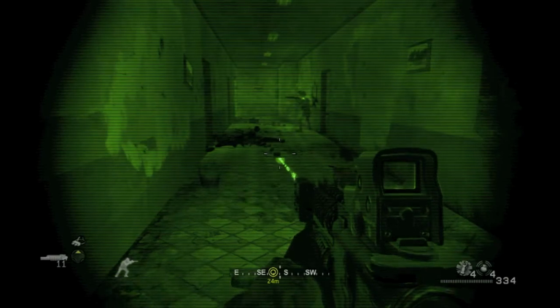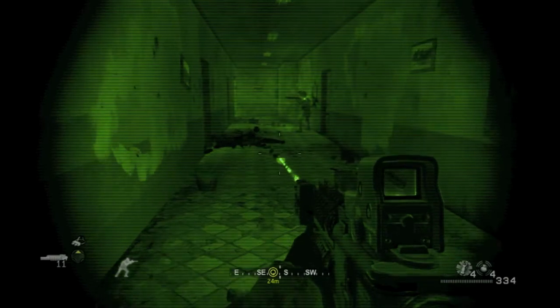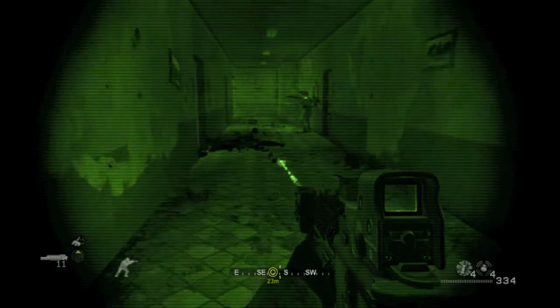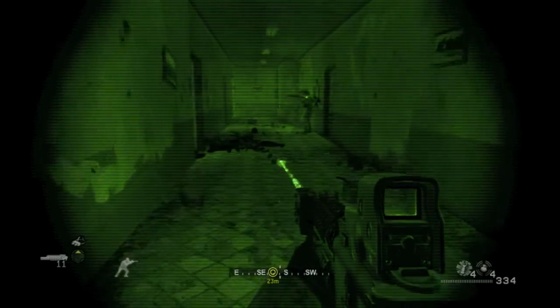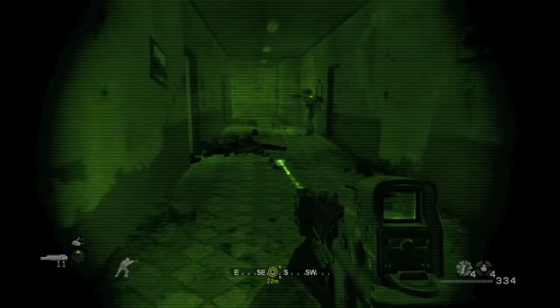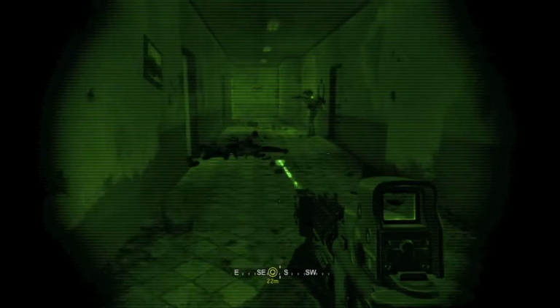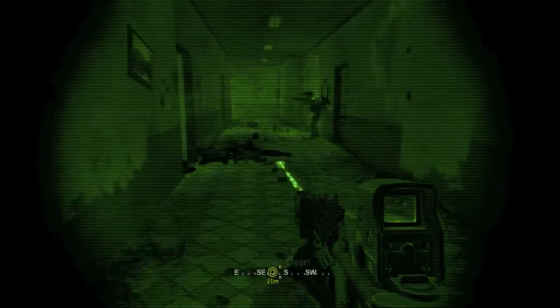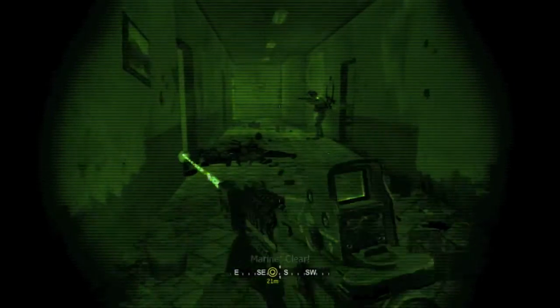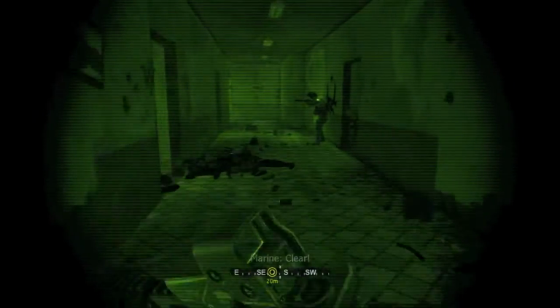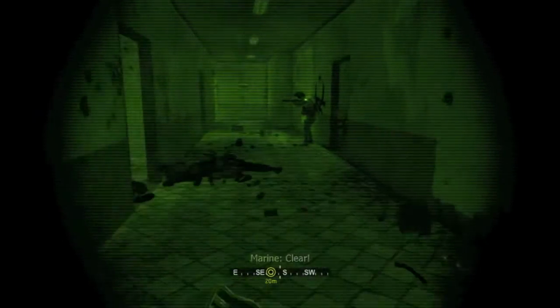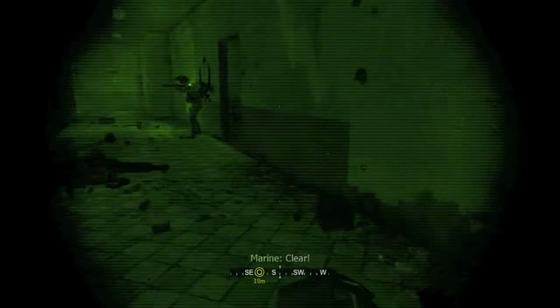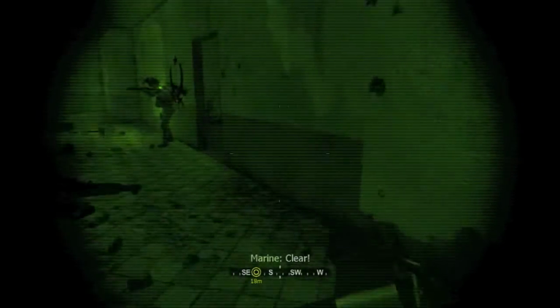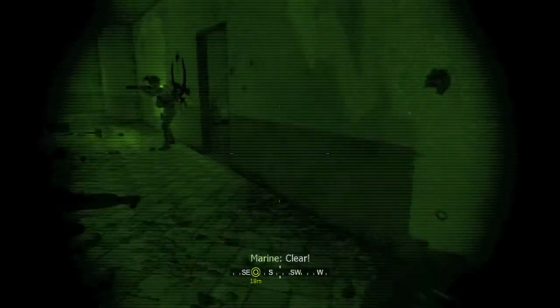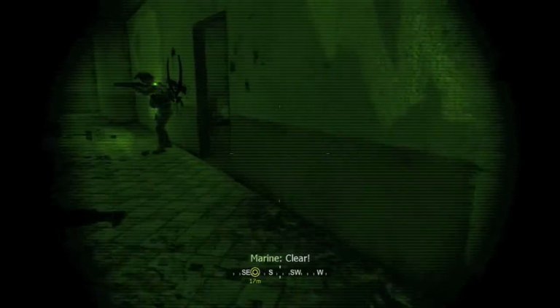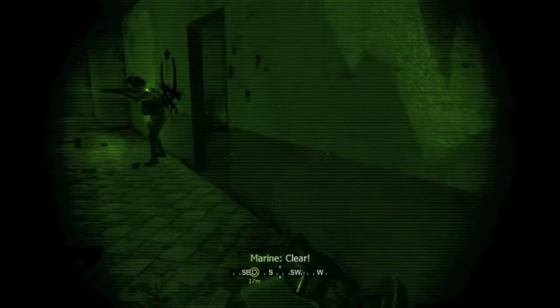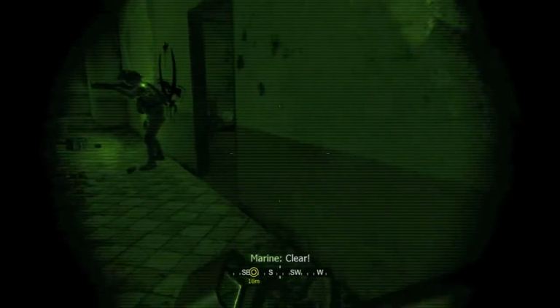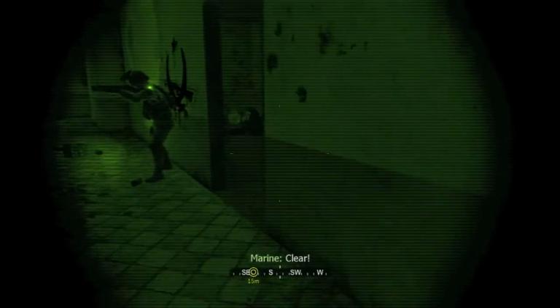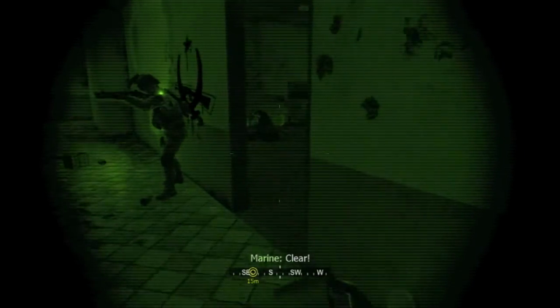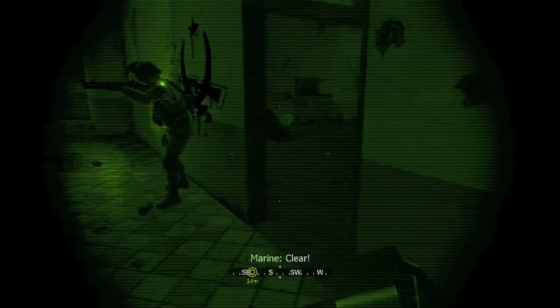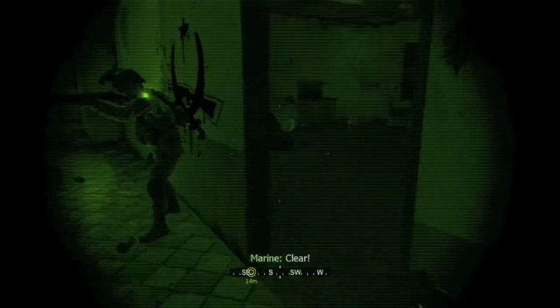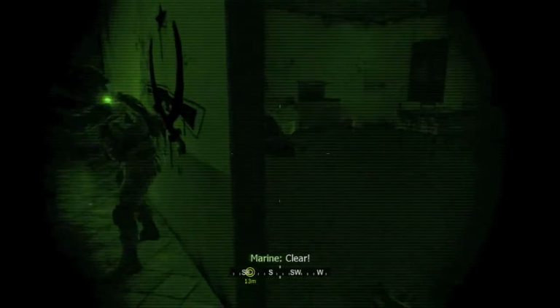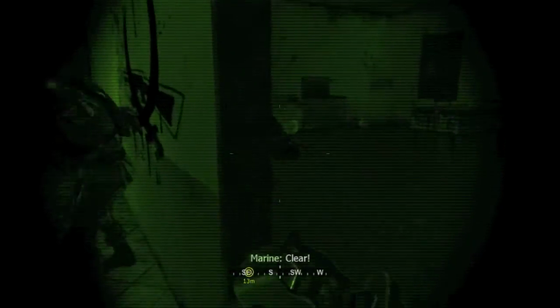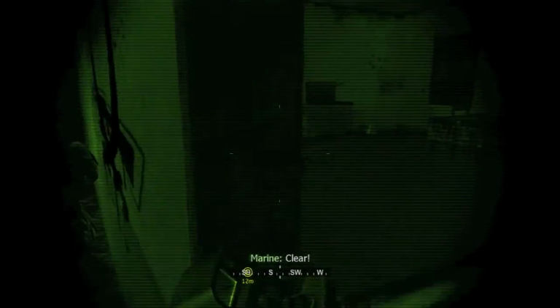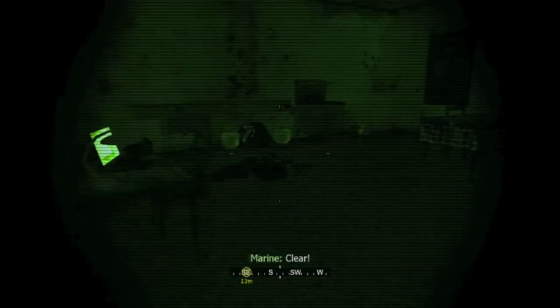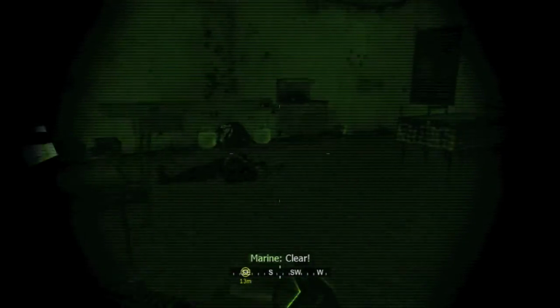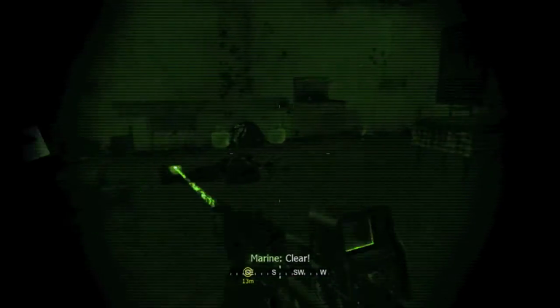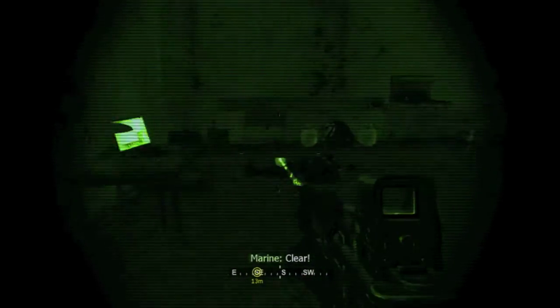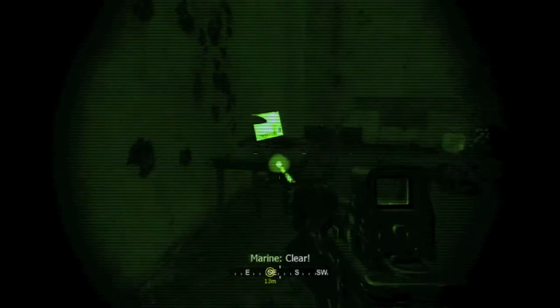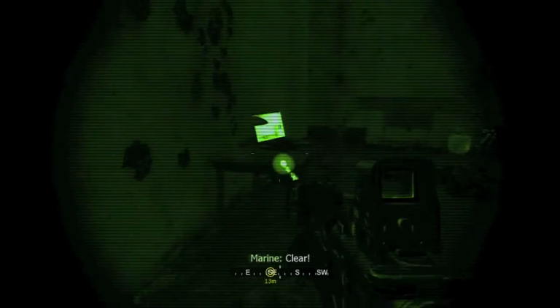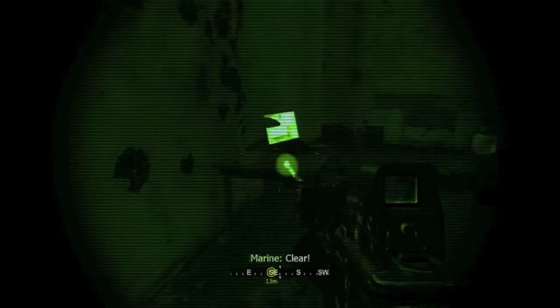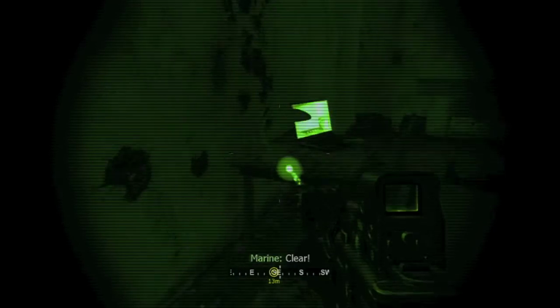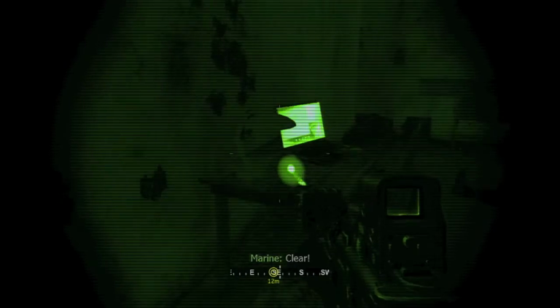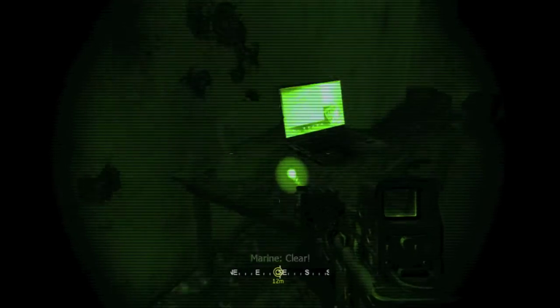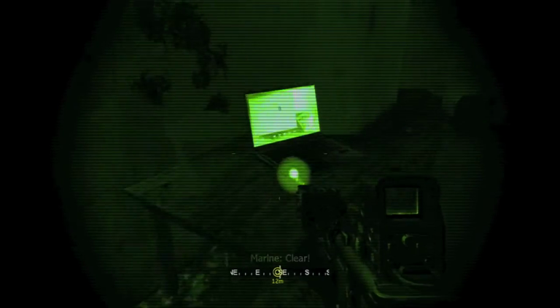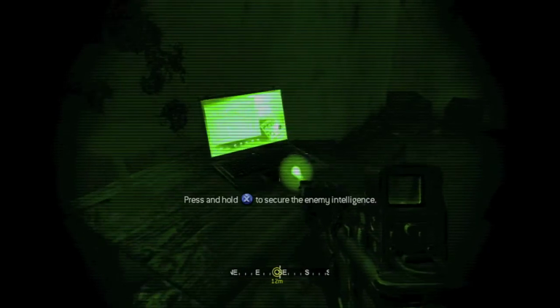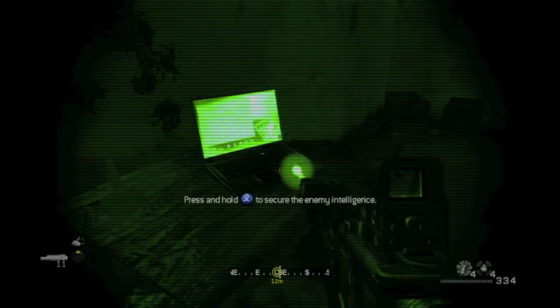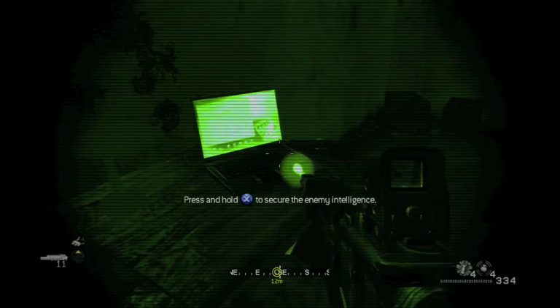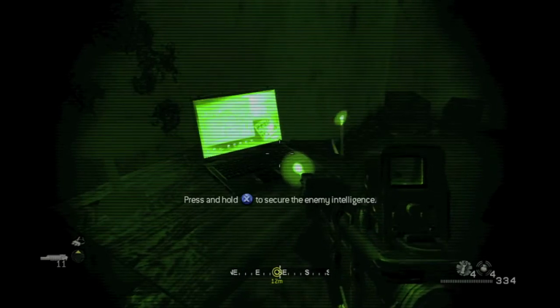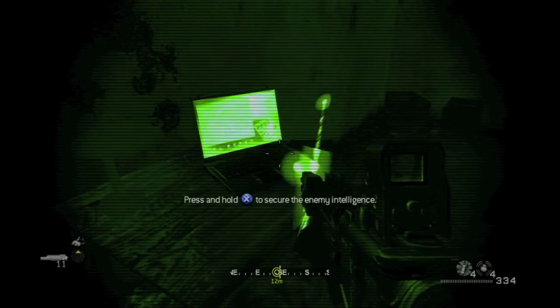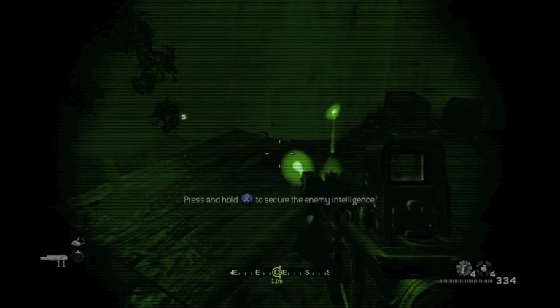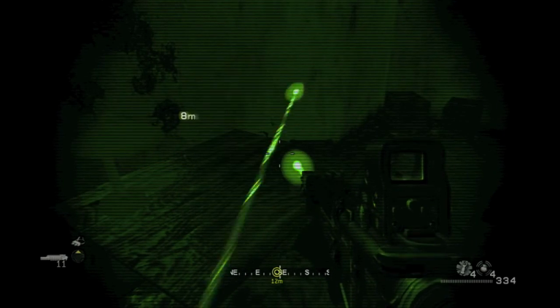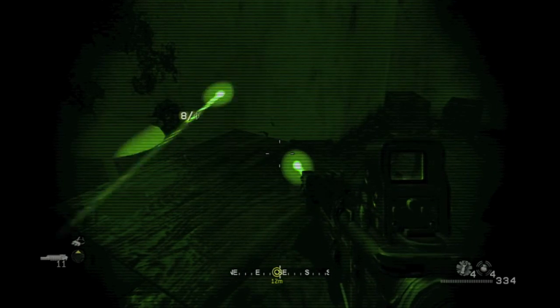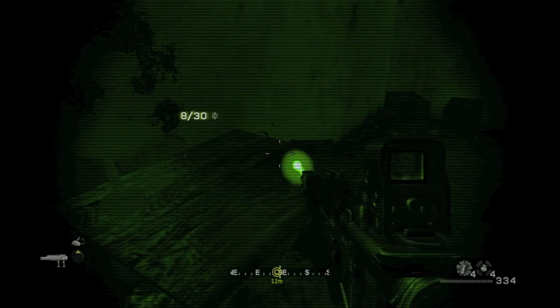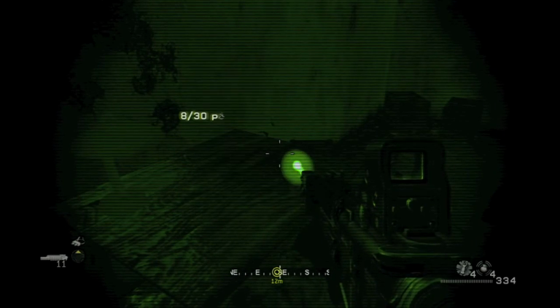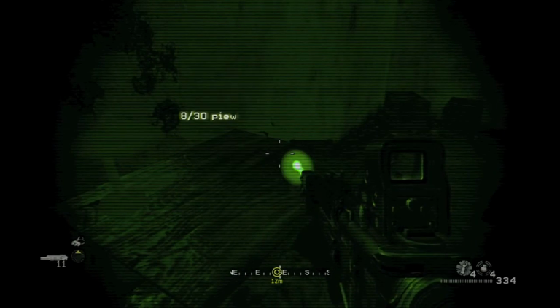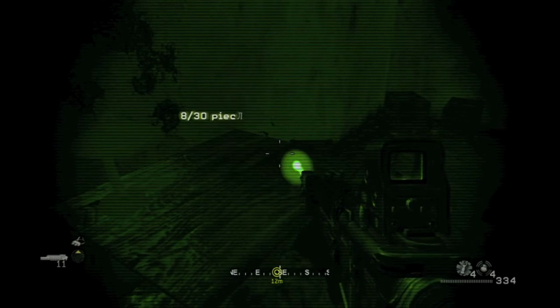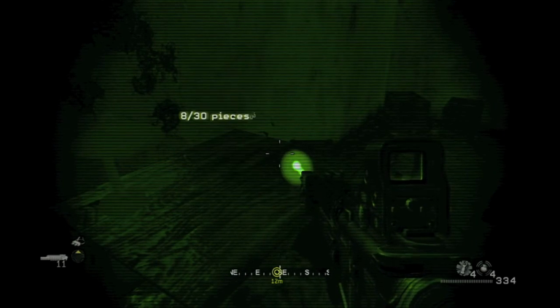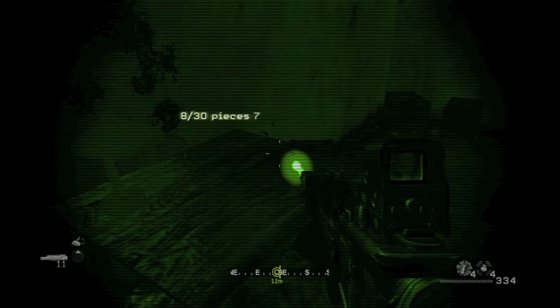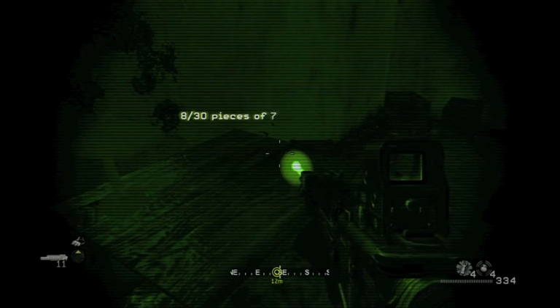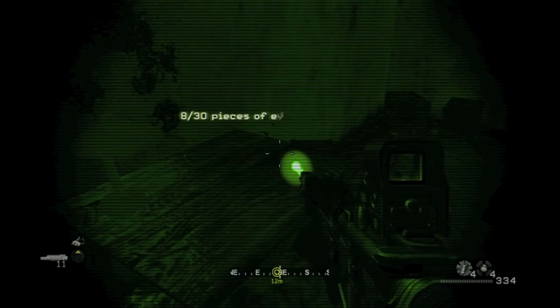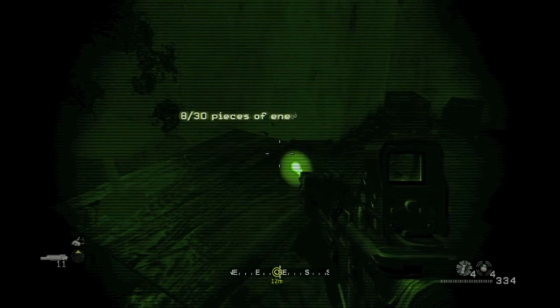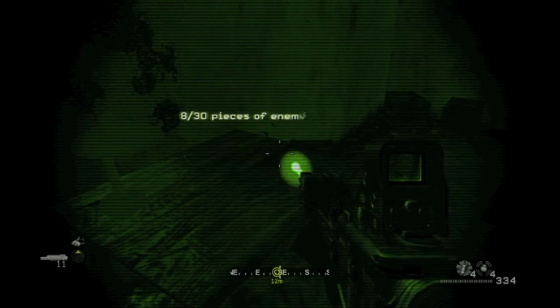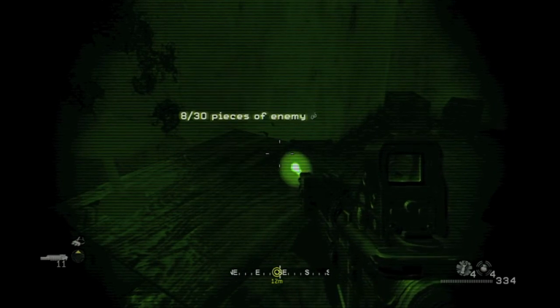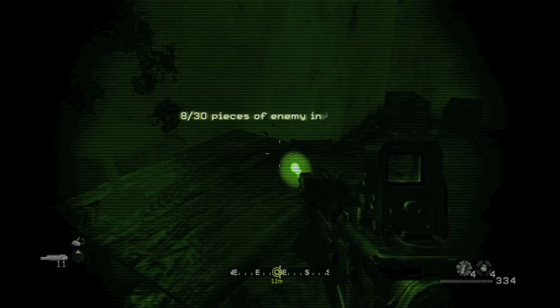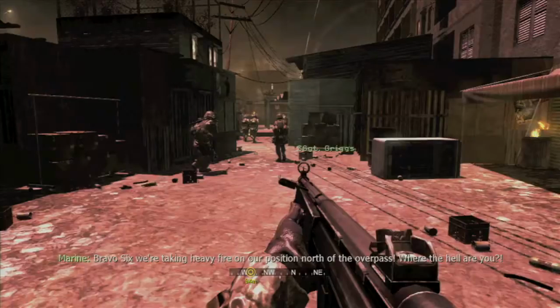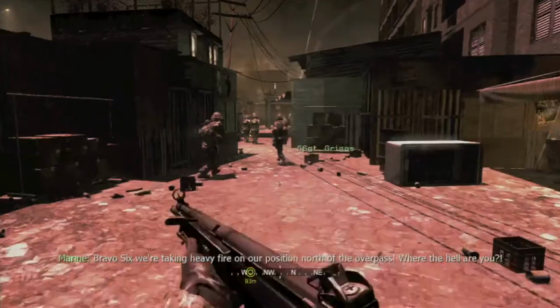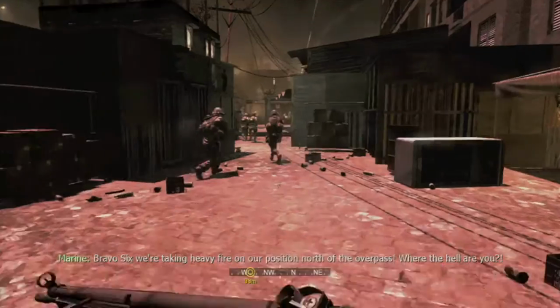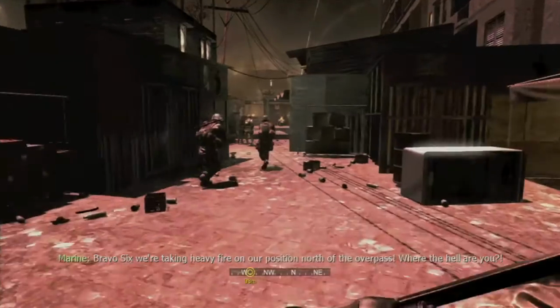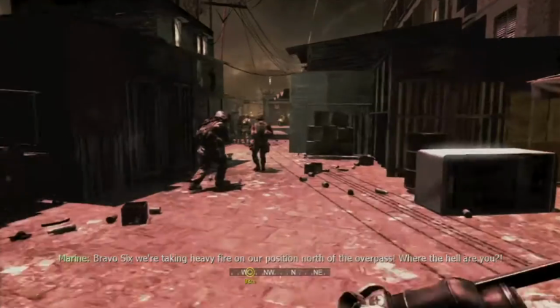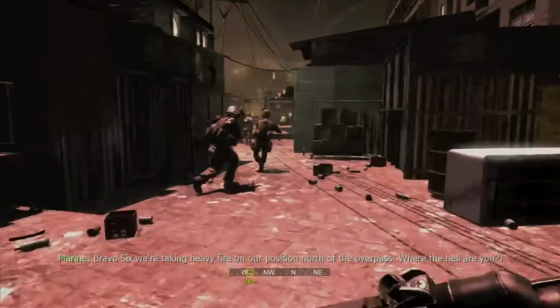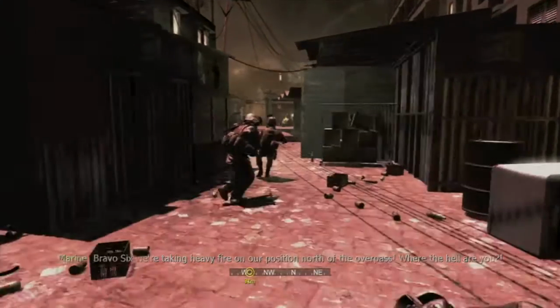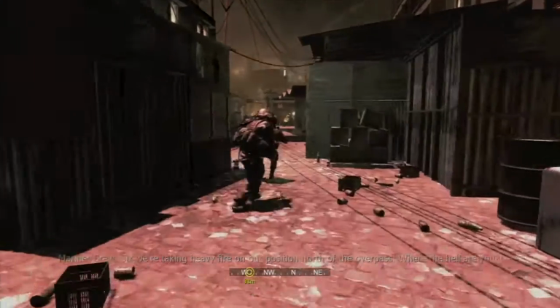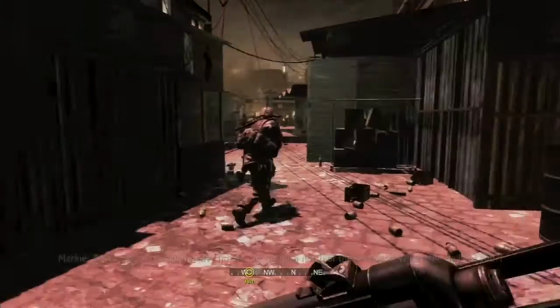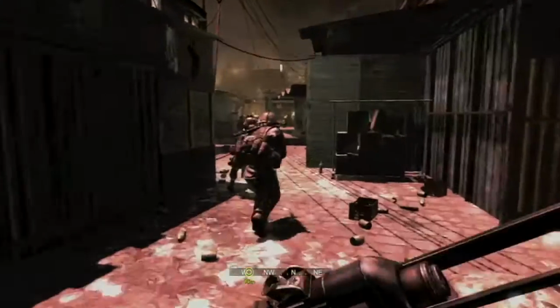The first one is right when you head to the second floor of the apartment and your buddies break open this door — it's right on this table right here.